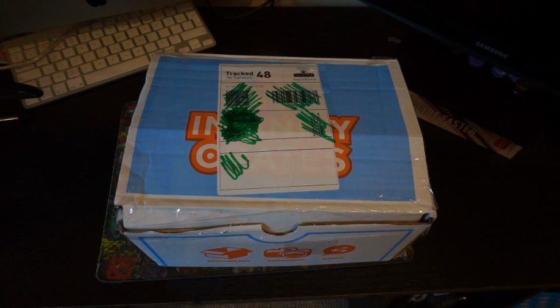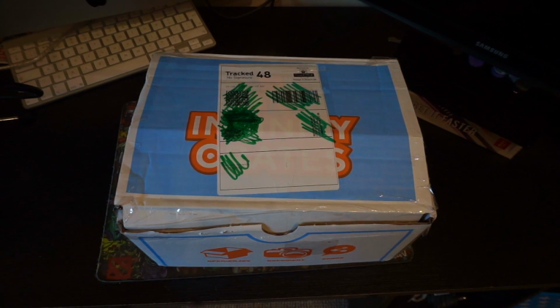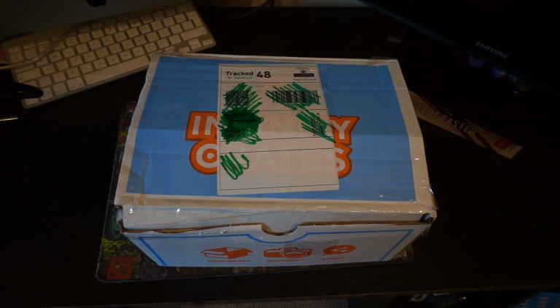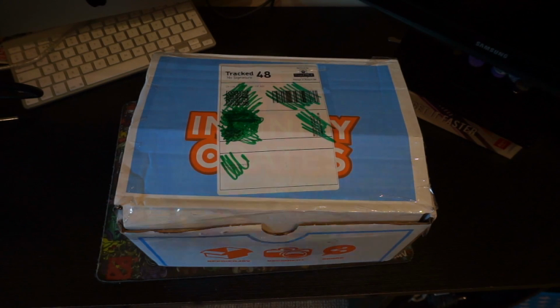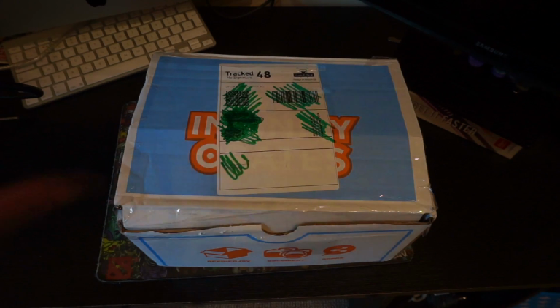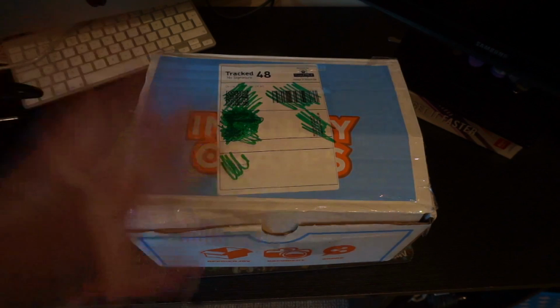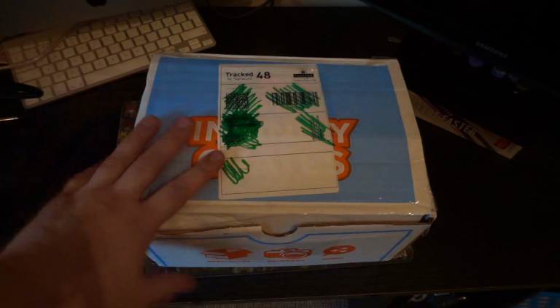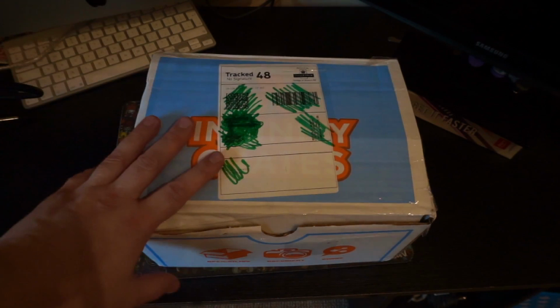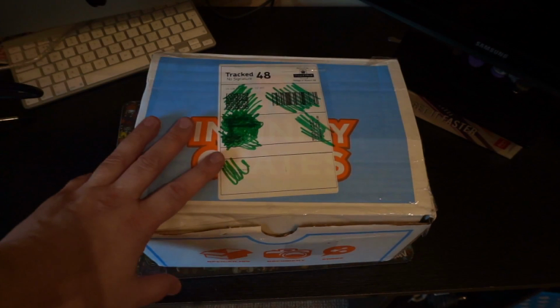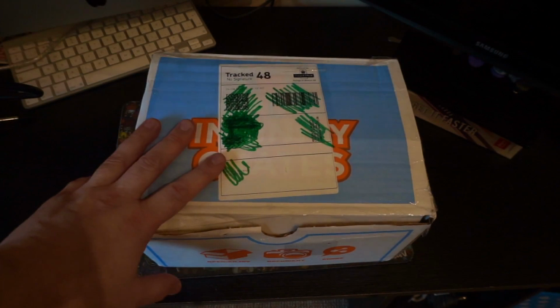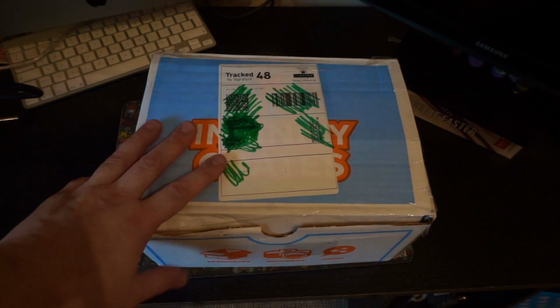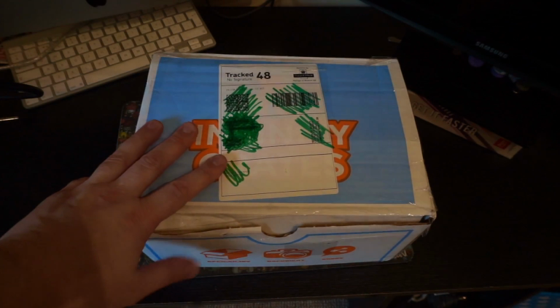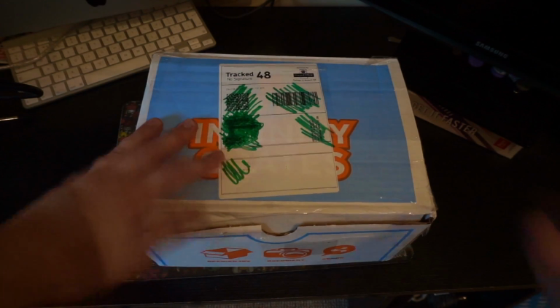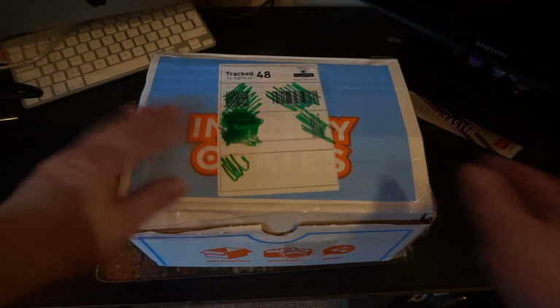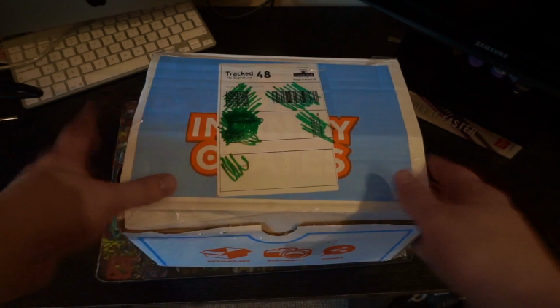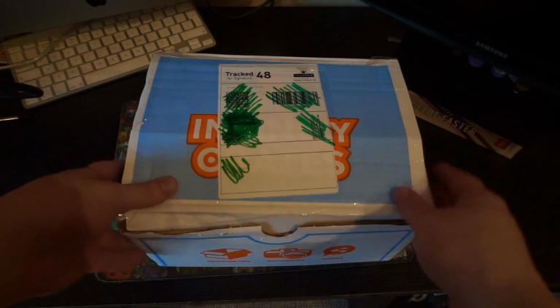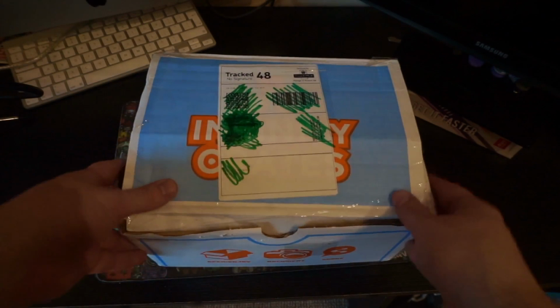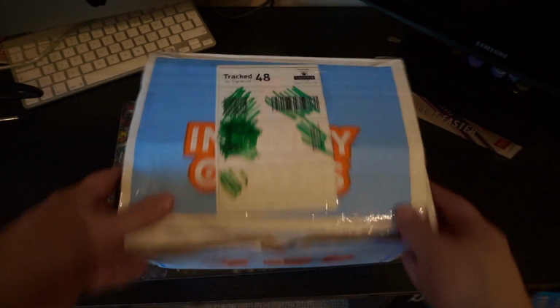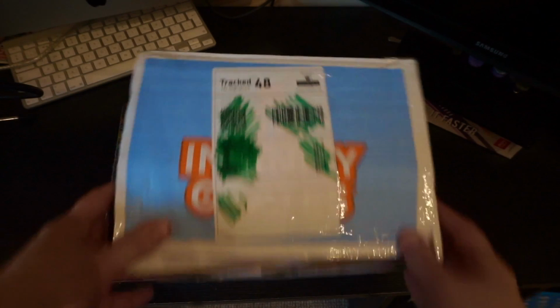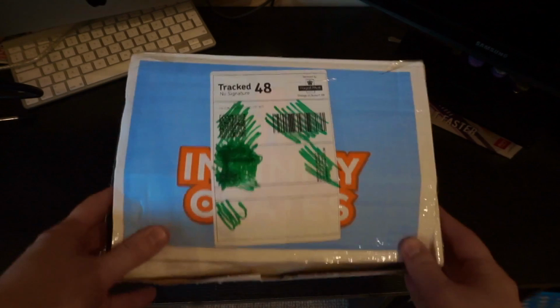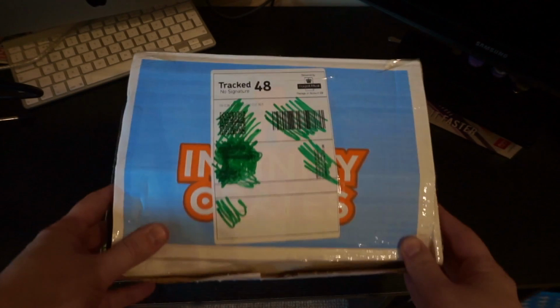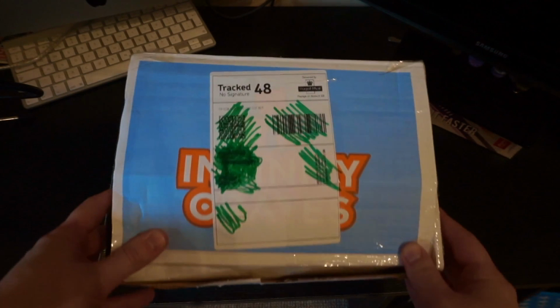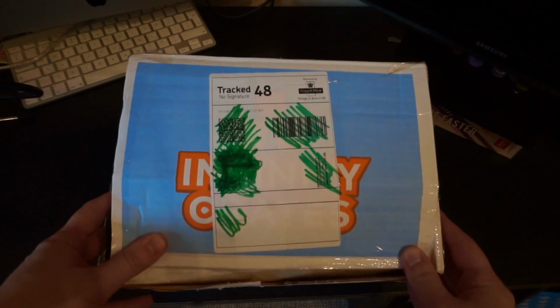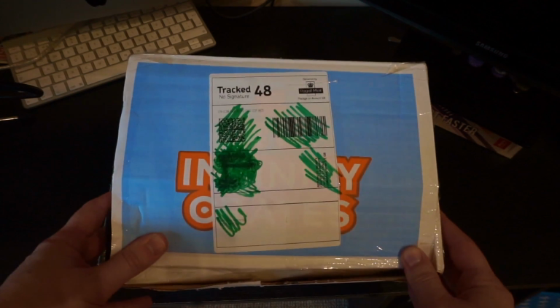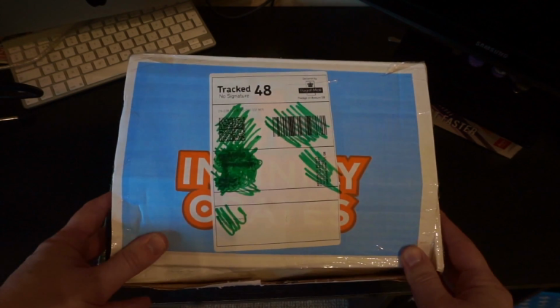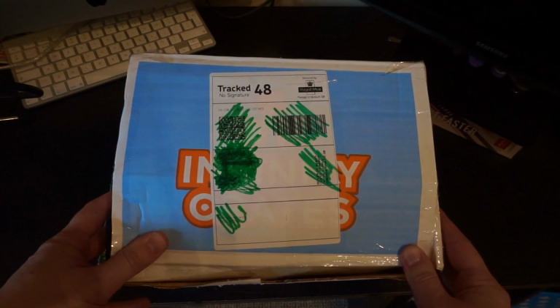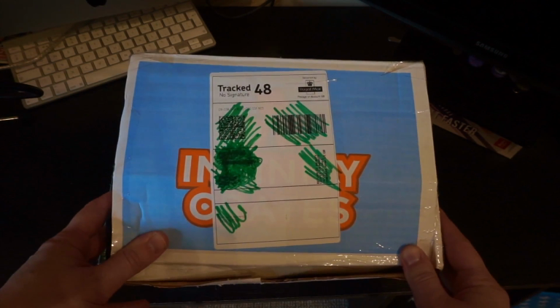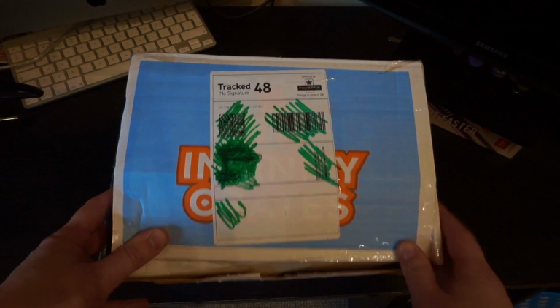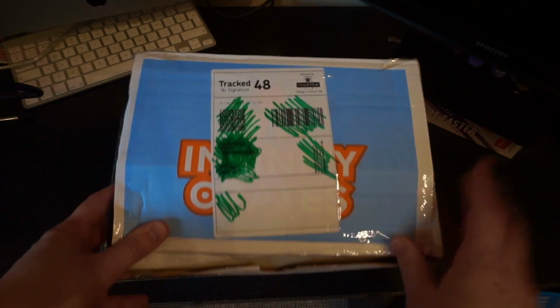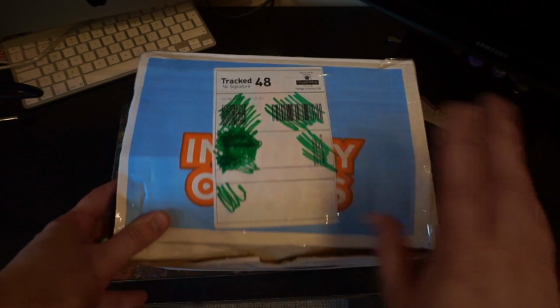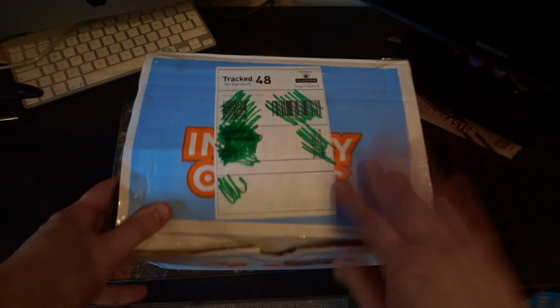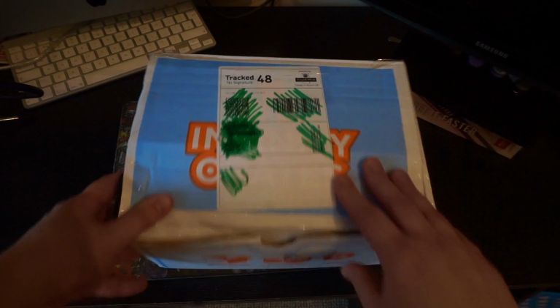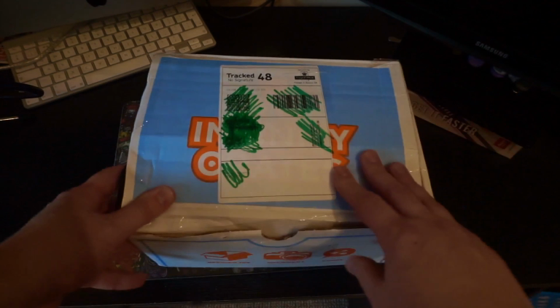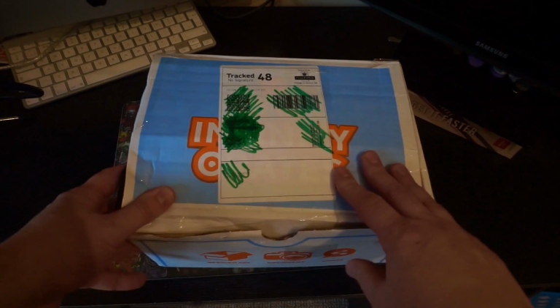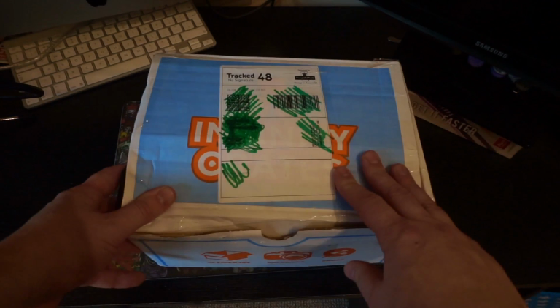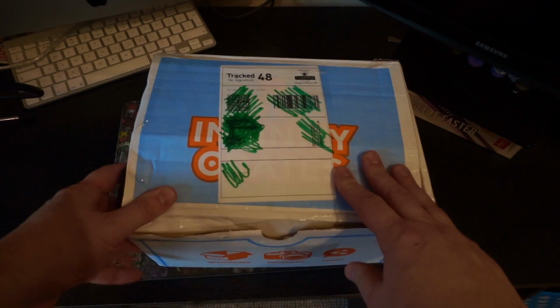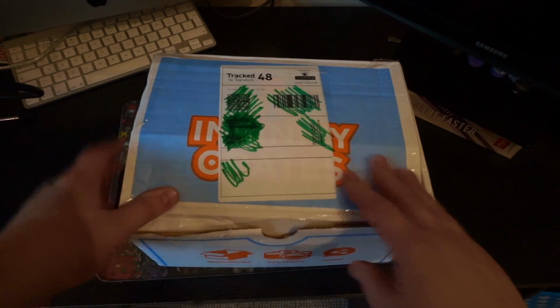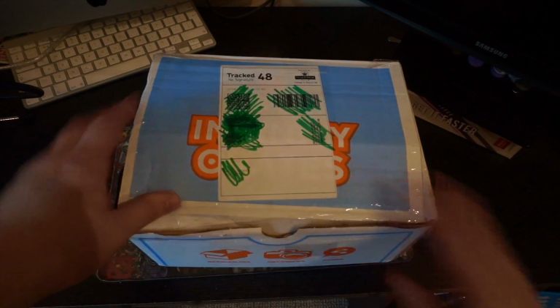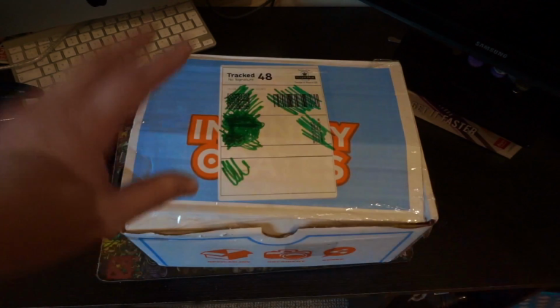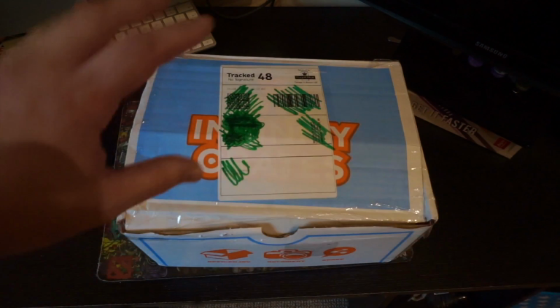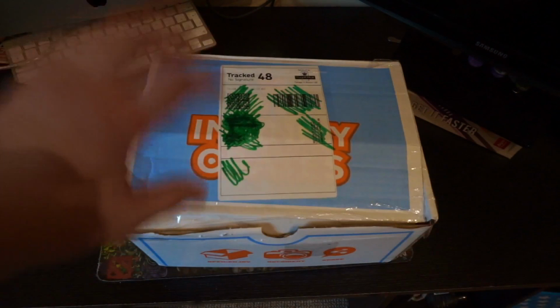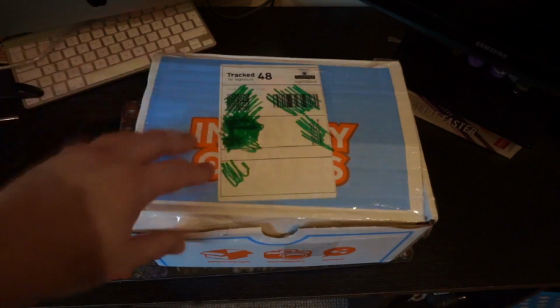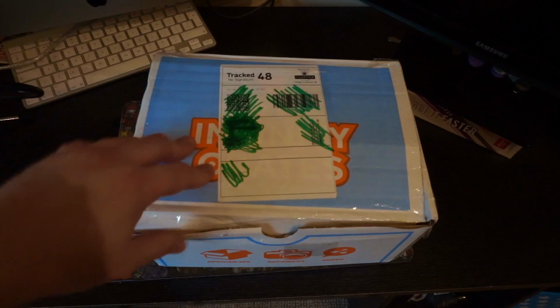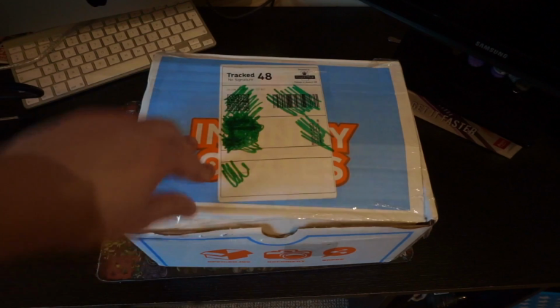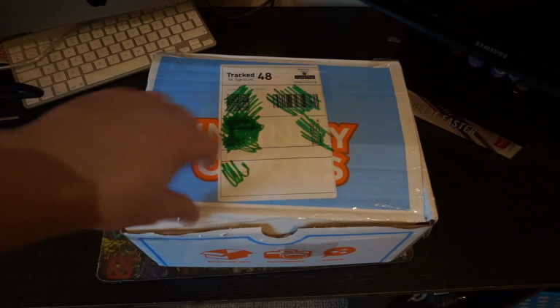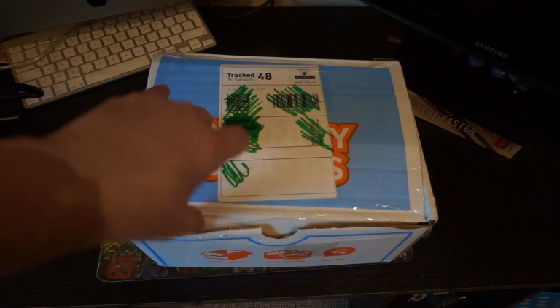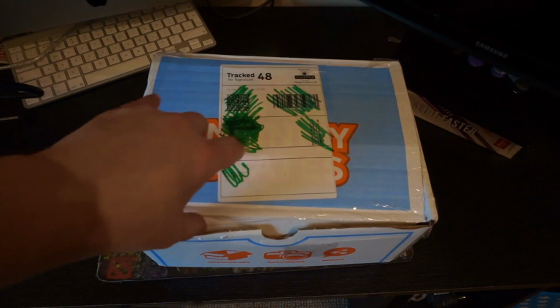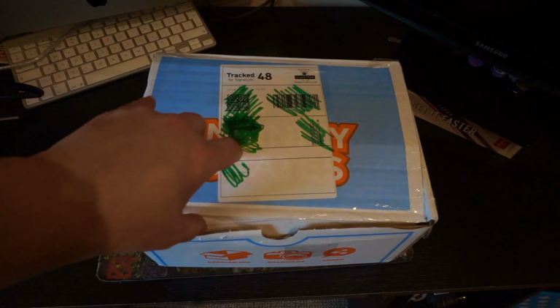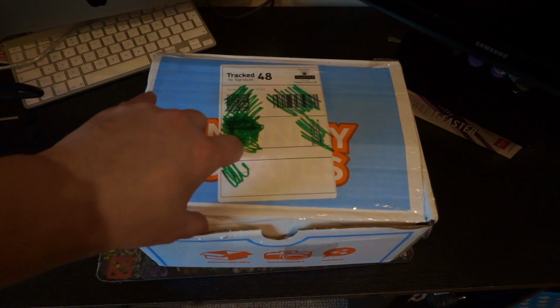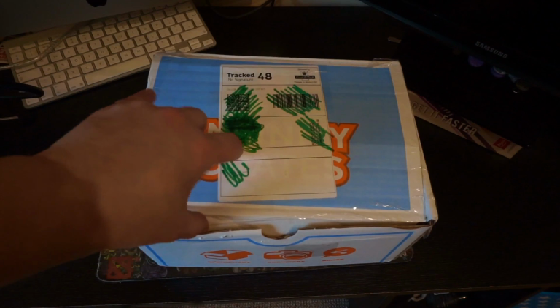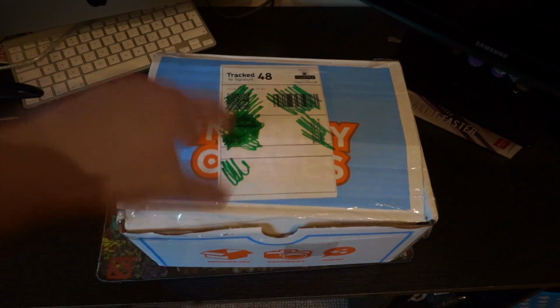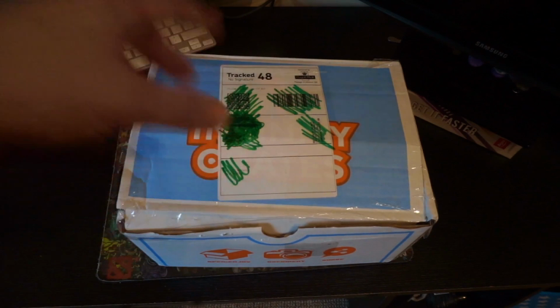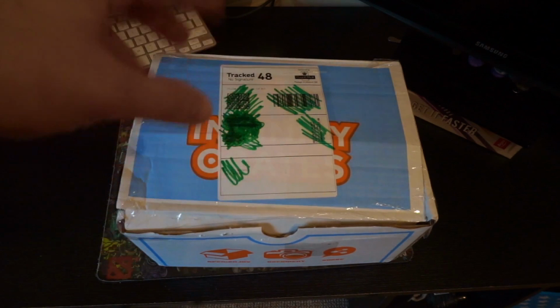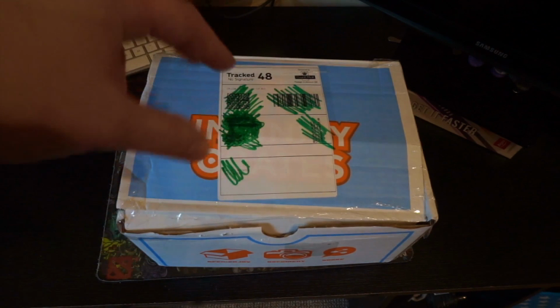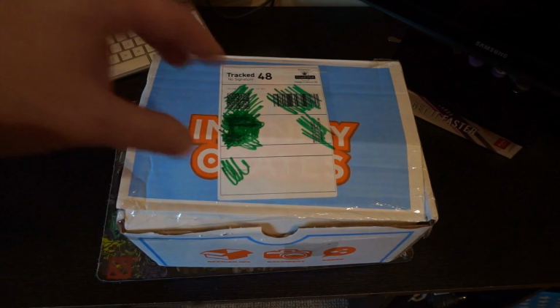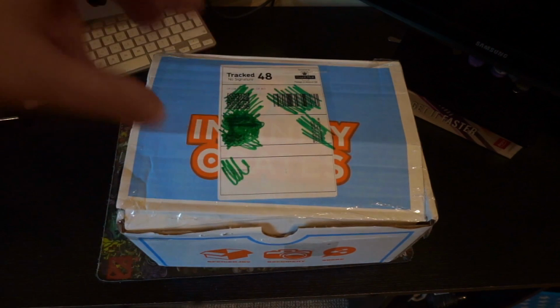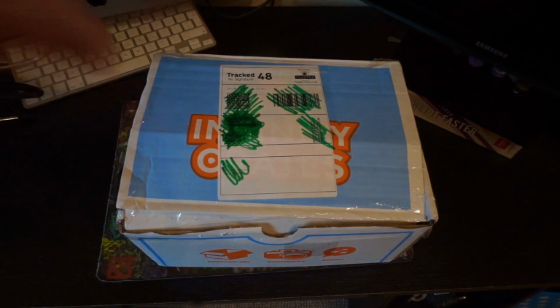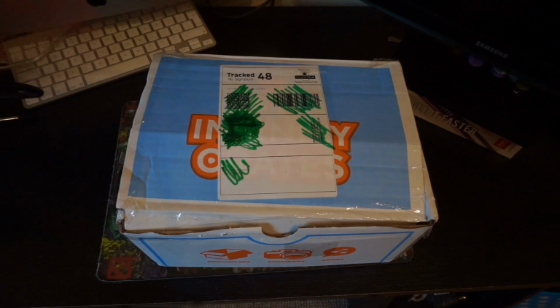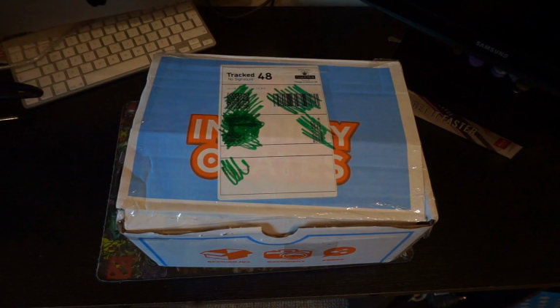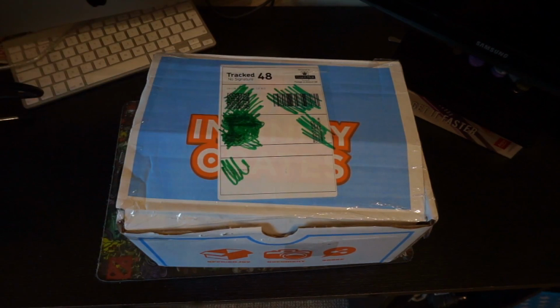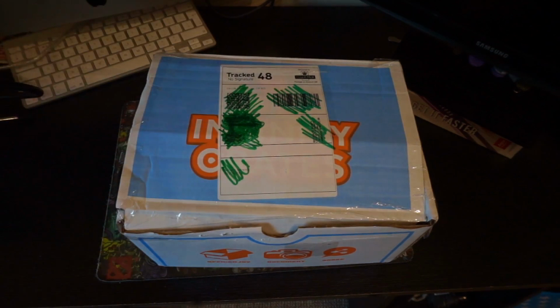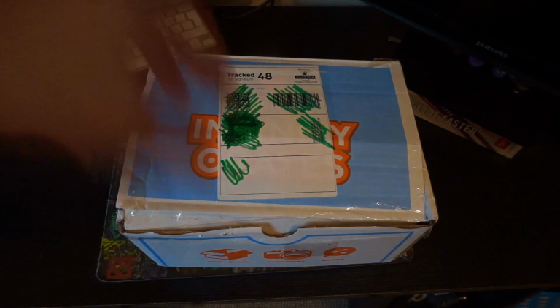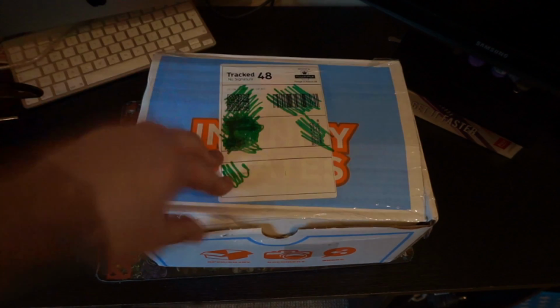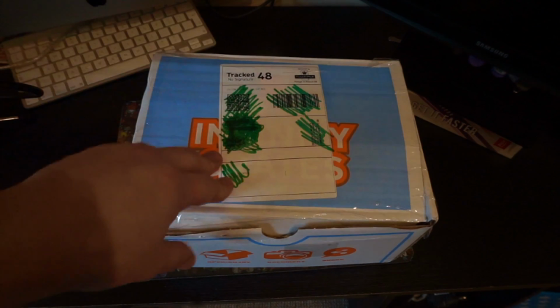Hey guys, how you doing? Welcome back to the channel. Today we're going to be opening Infinity Crate. This is October's box and the theme is unknown.